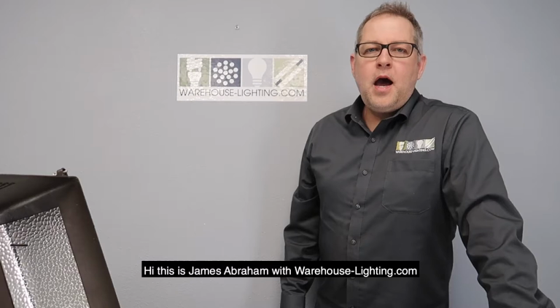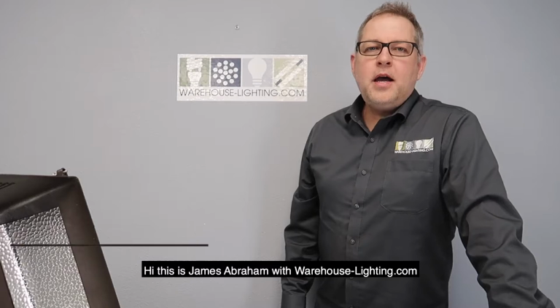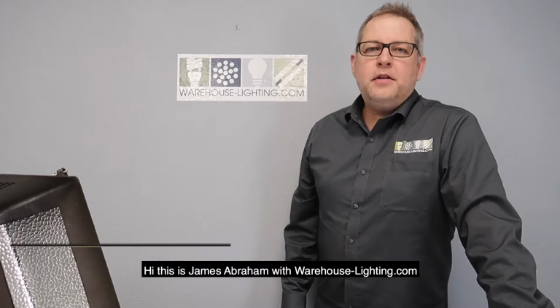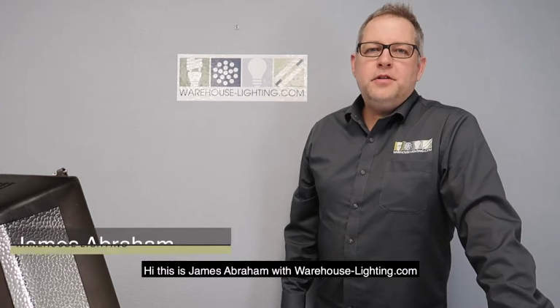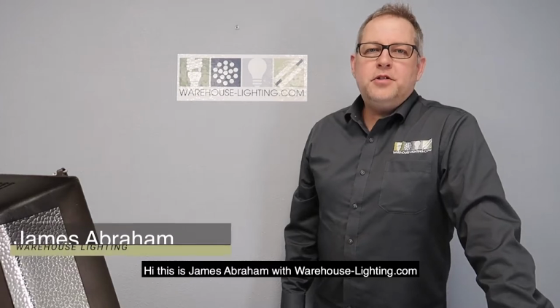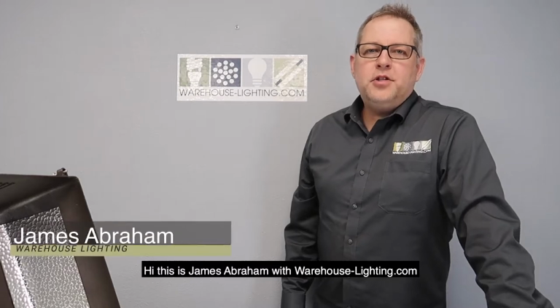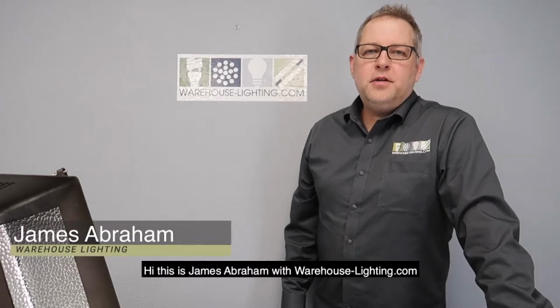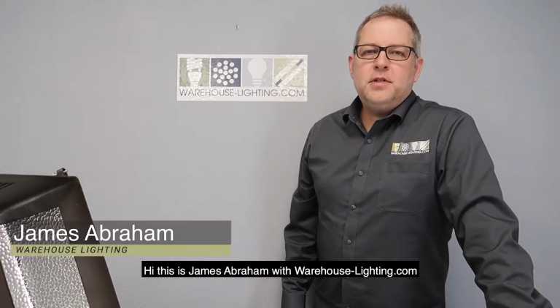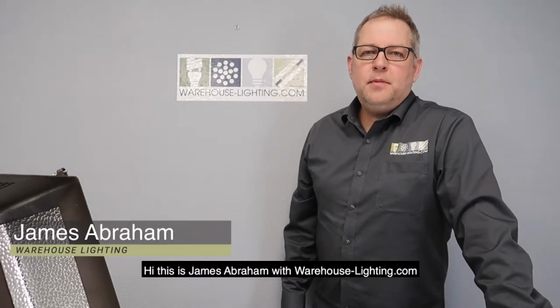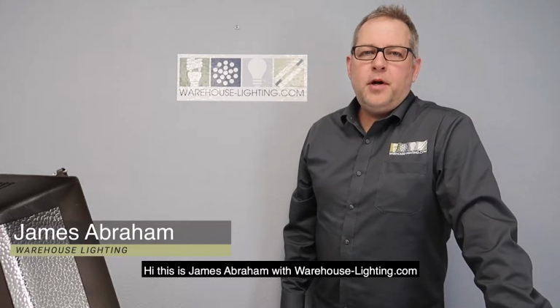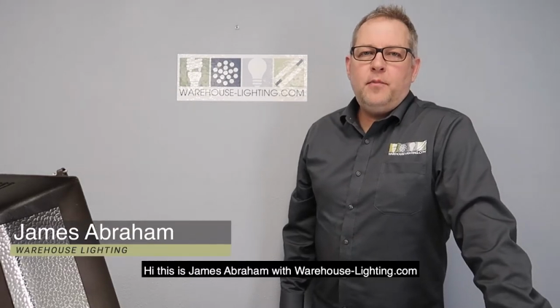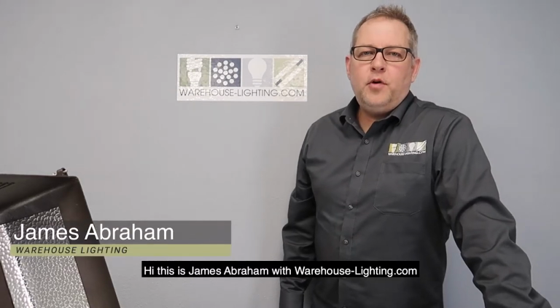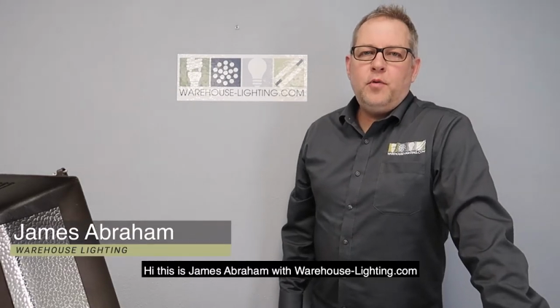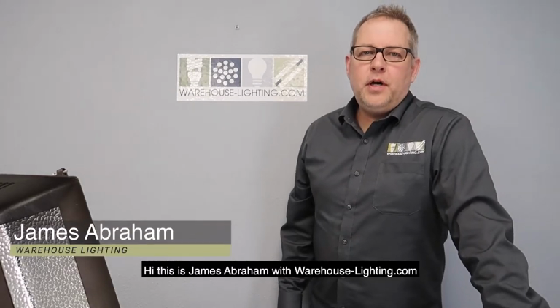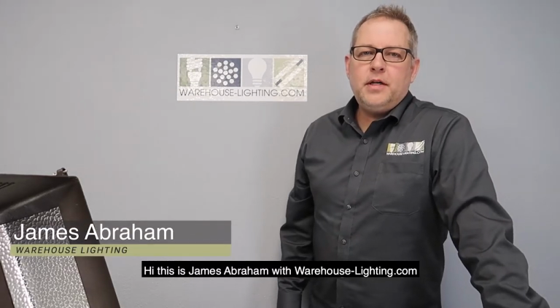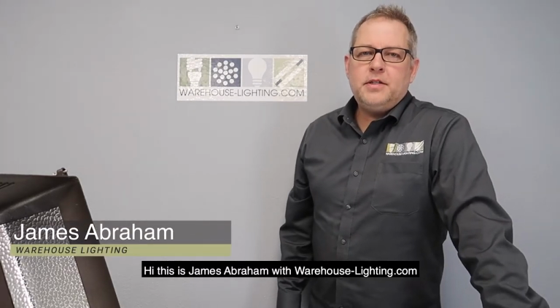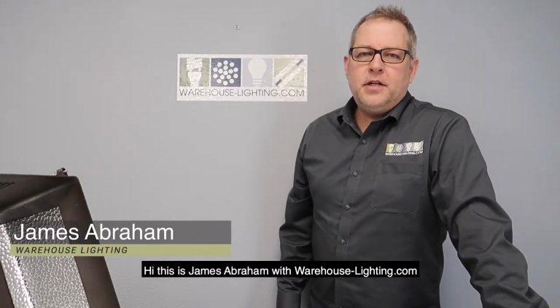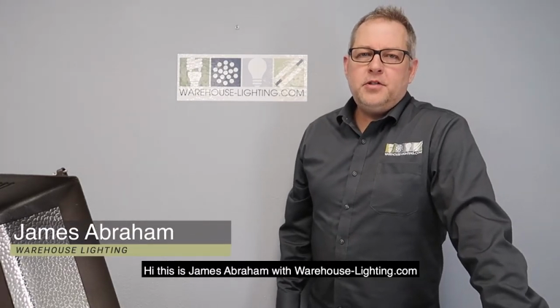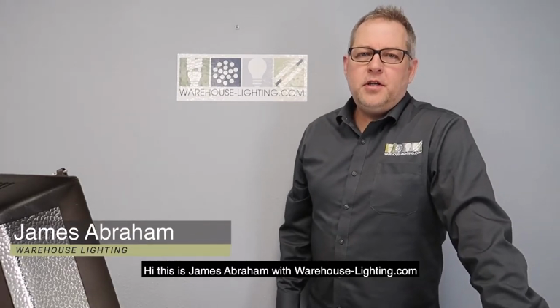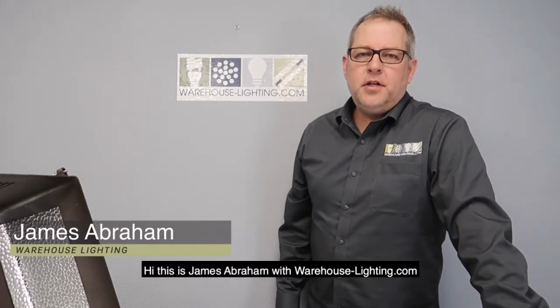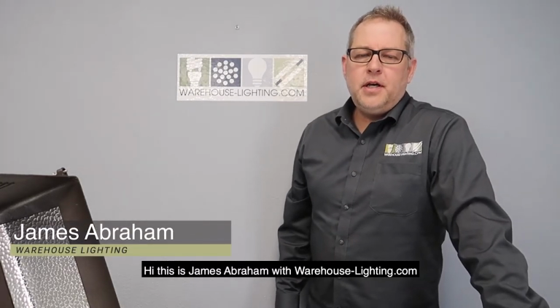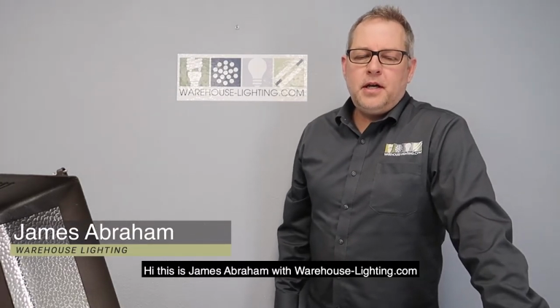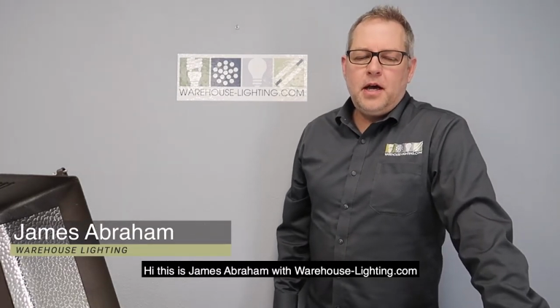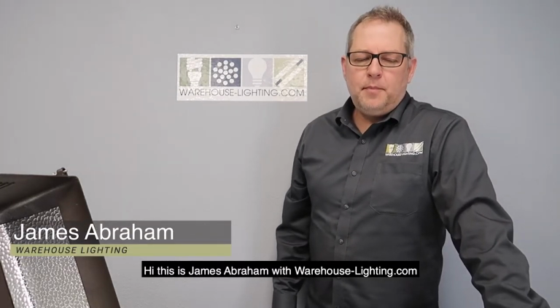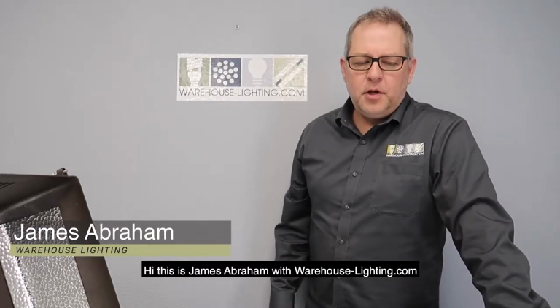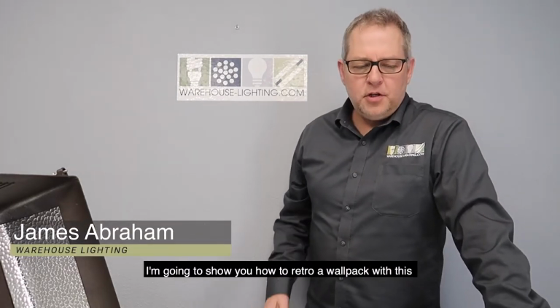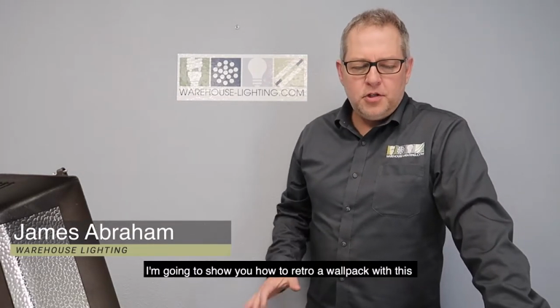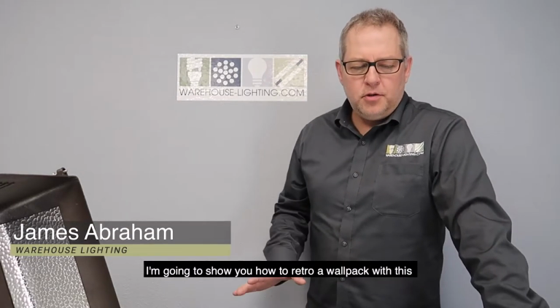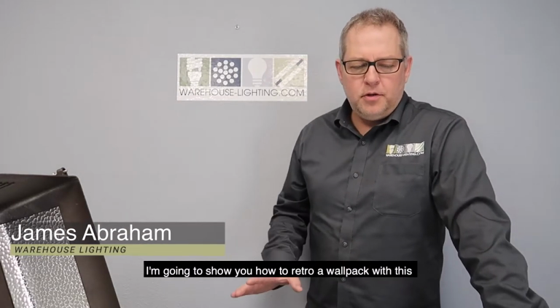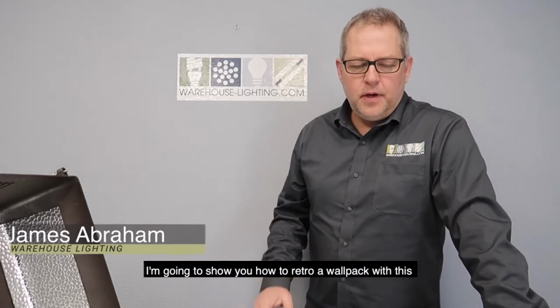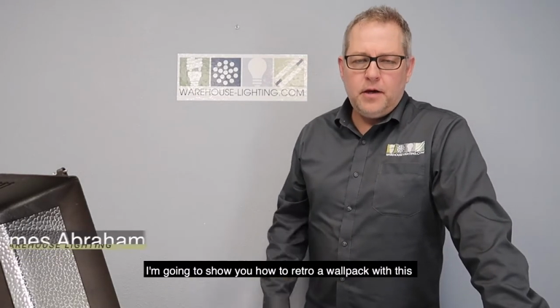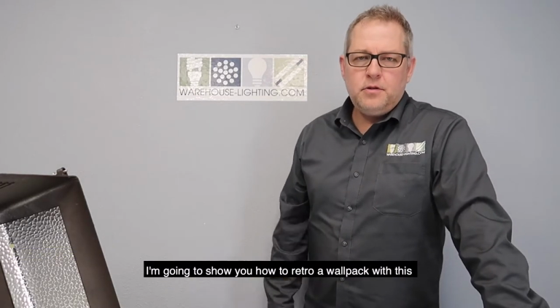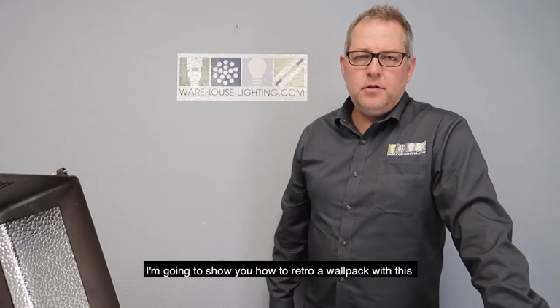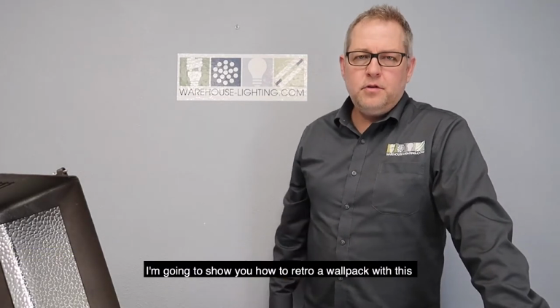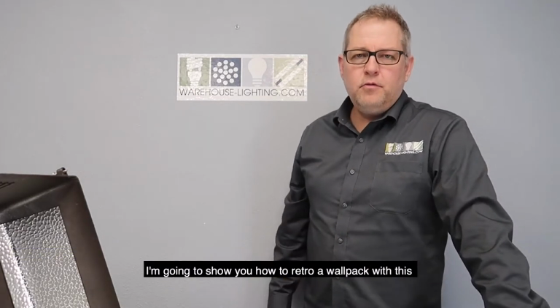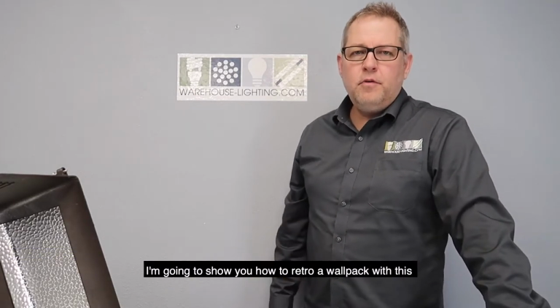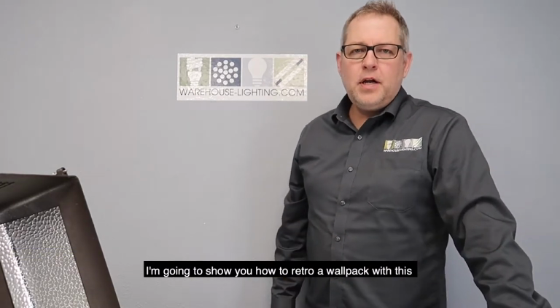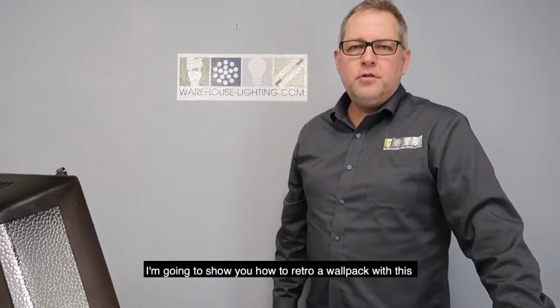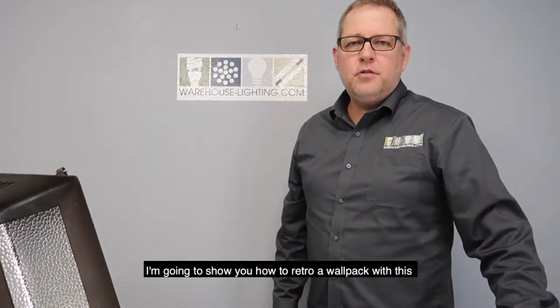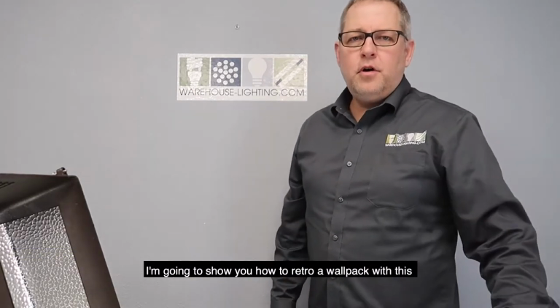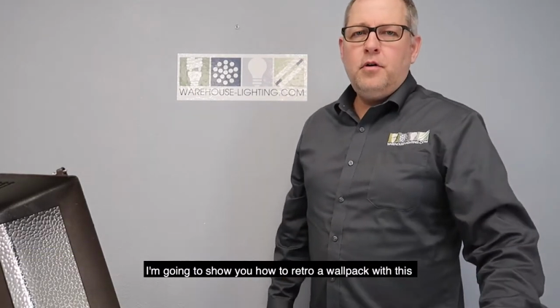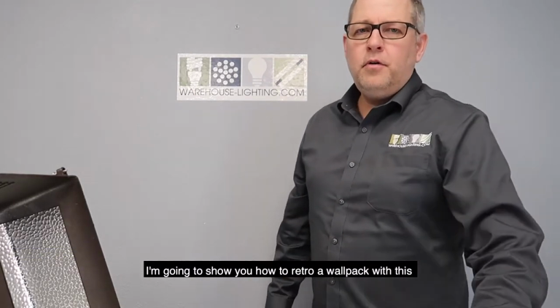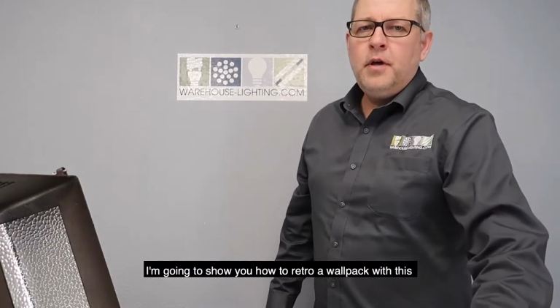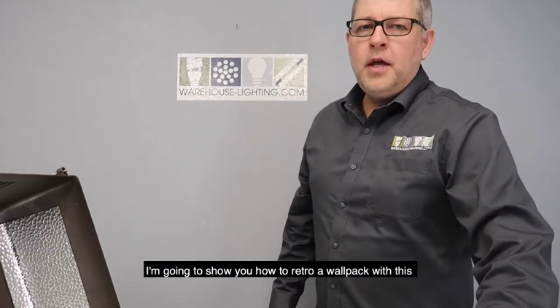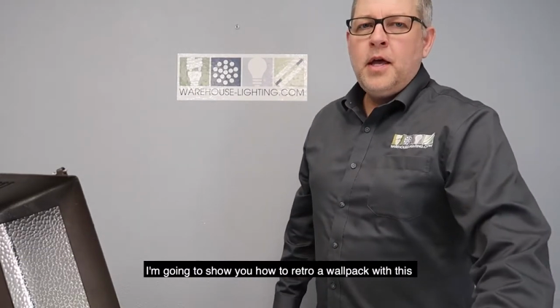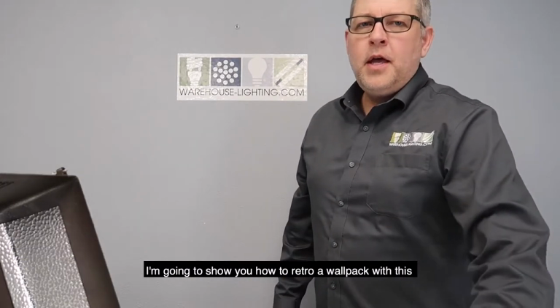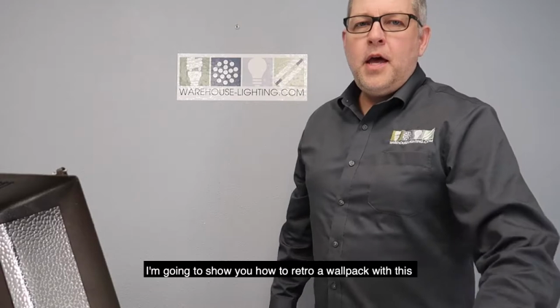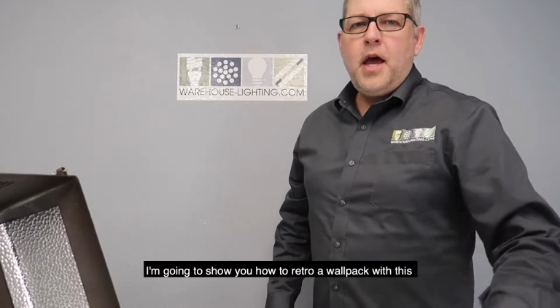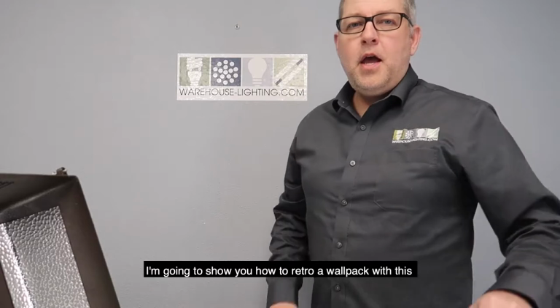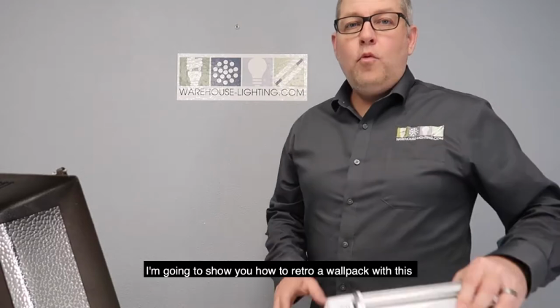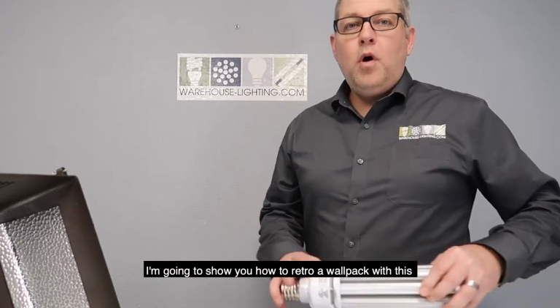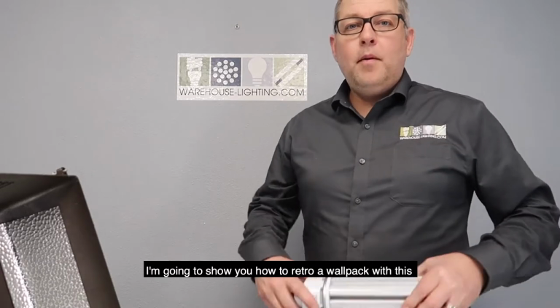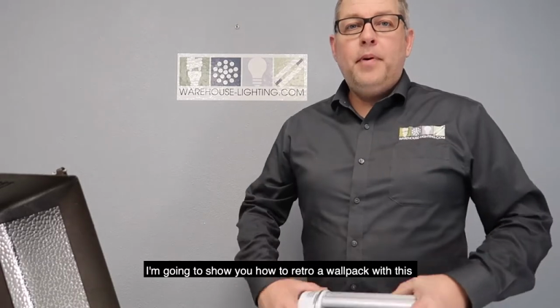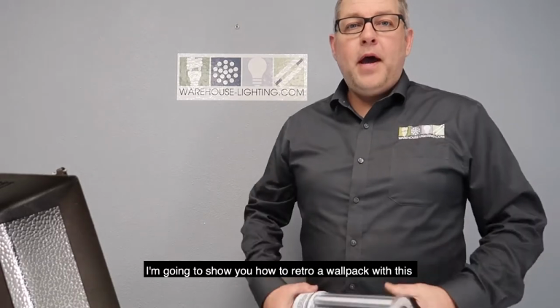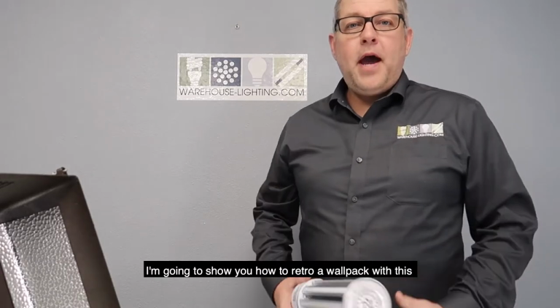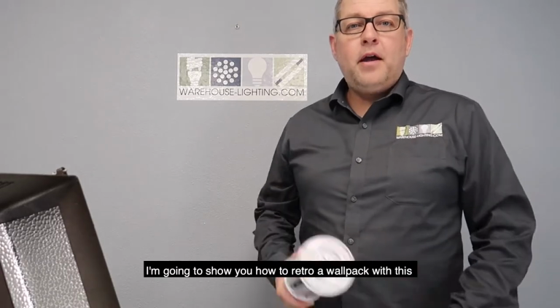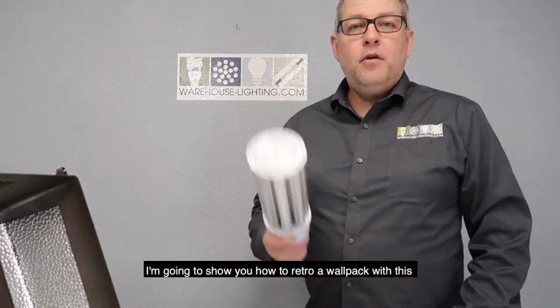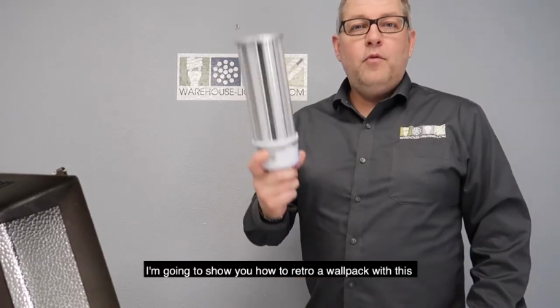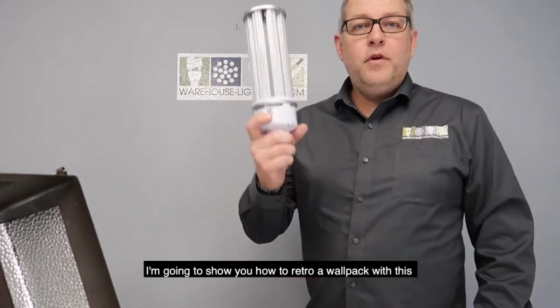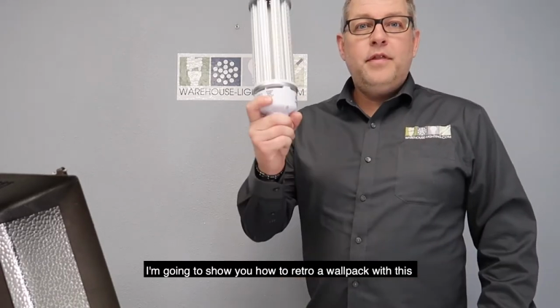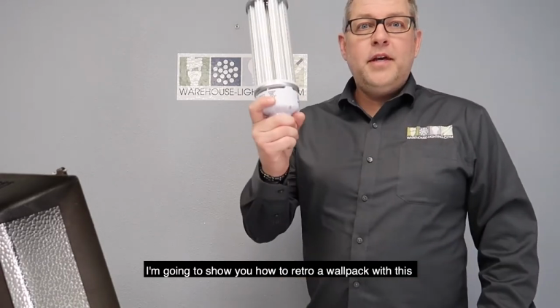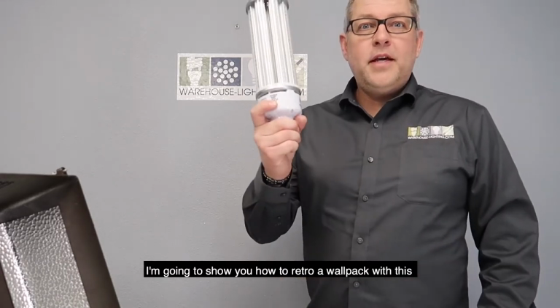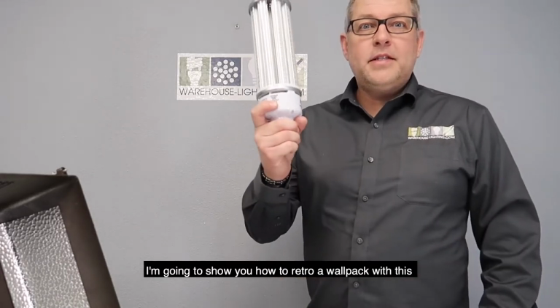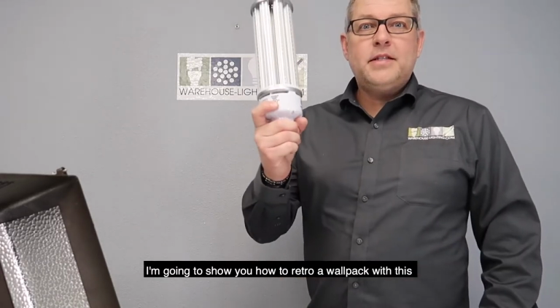Hi, this is James Abraham with Warehouse-Lighting.com. I'm going to show you how to retro a wall pack with this.